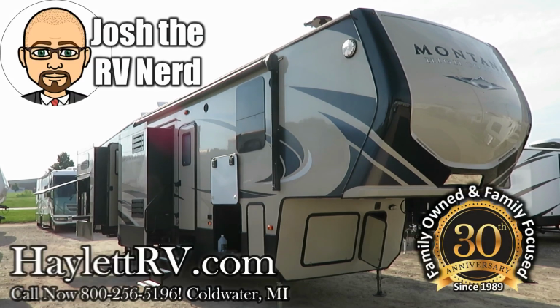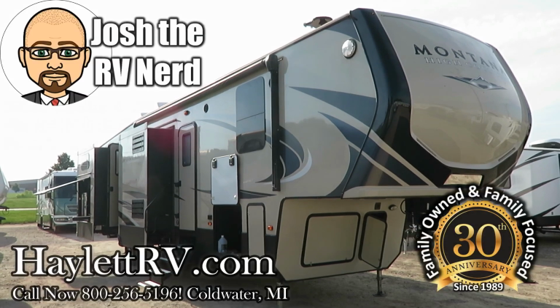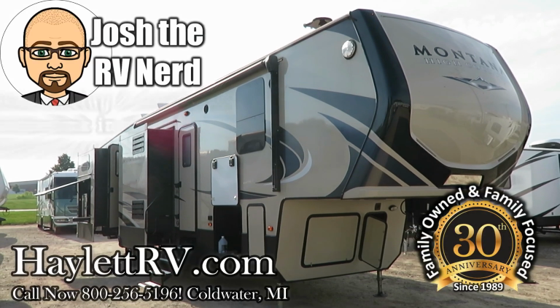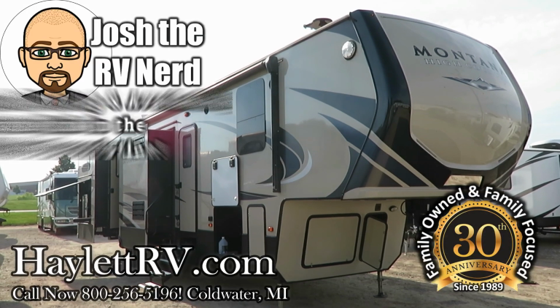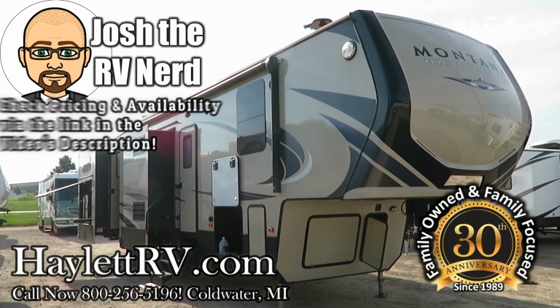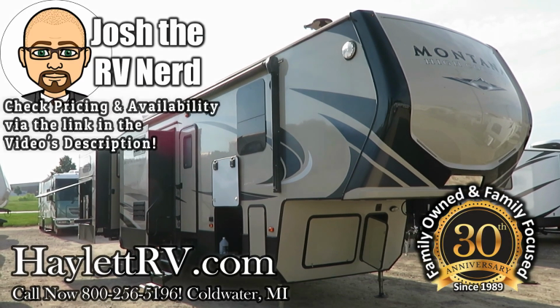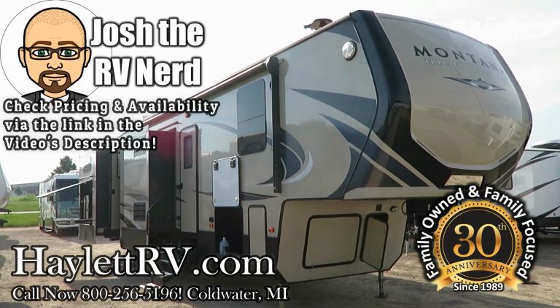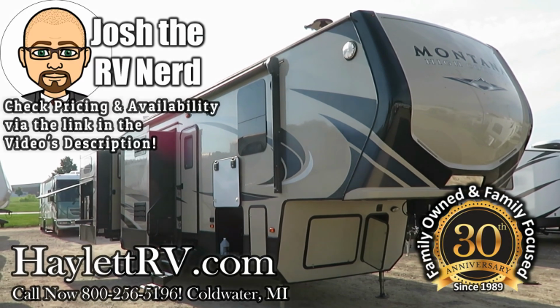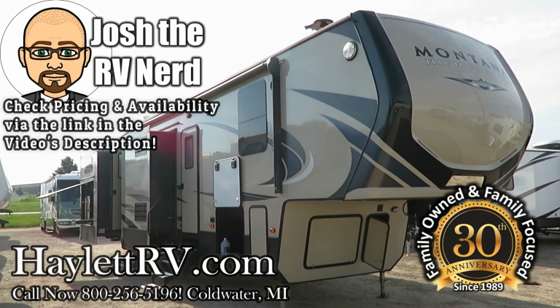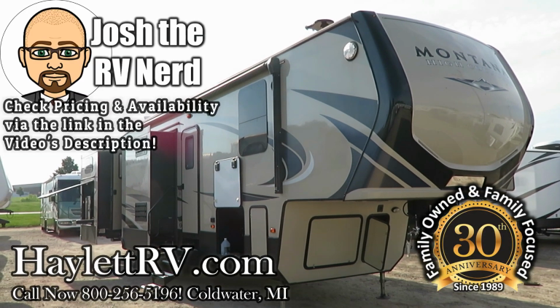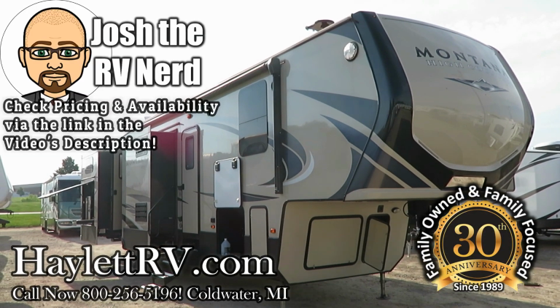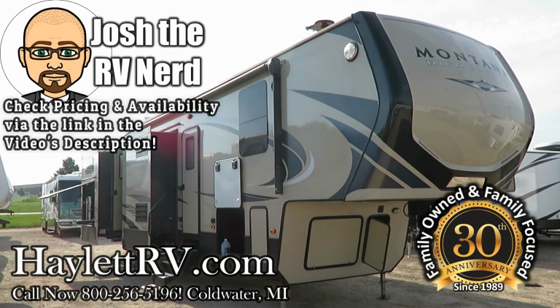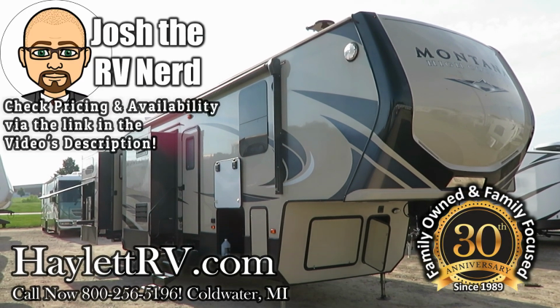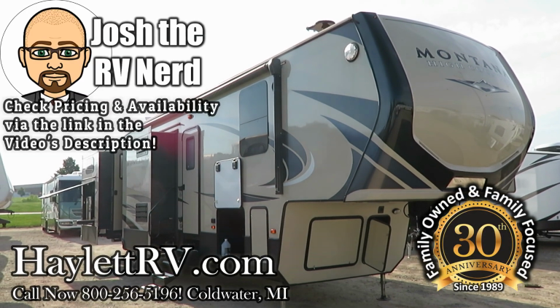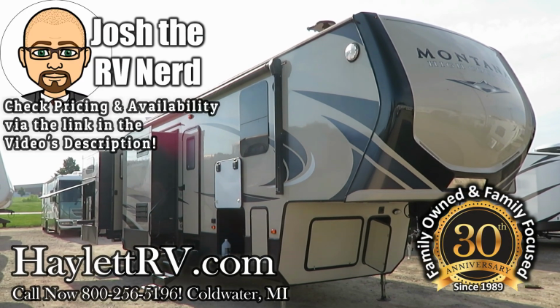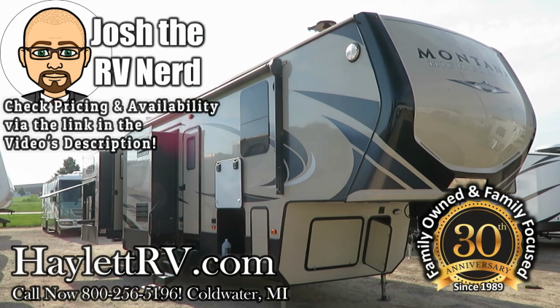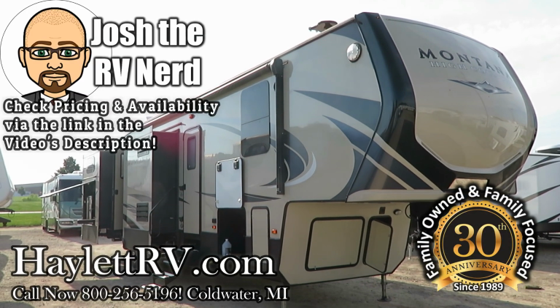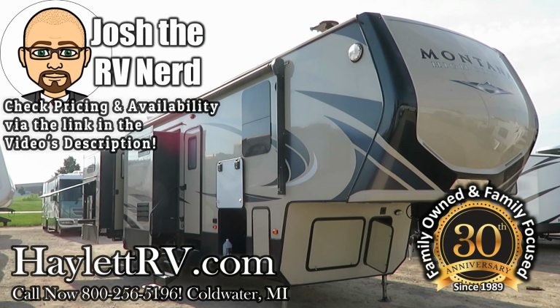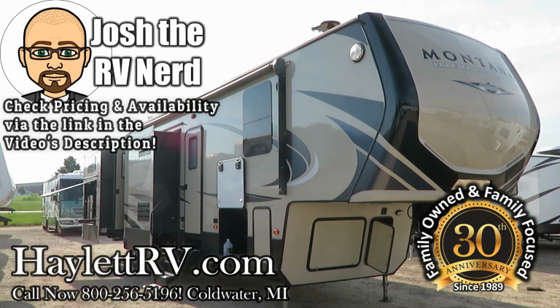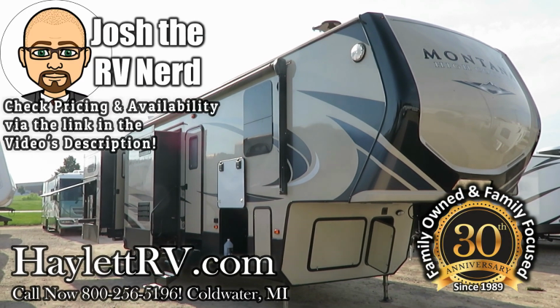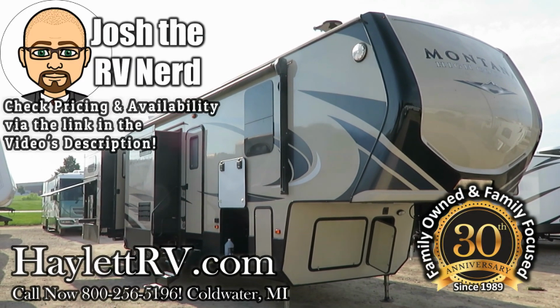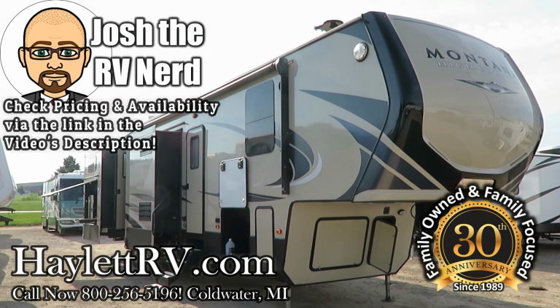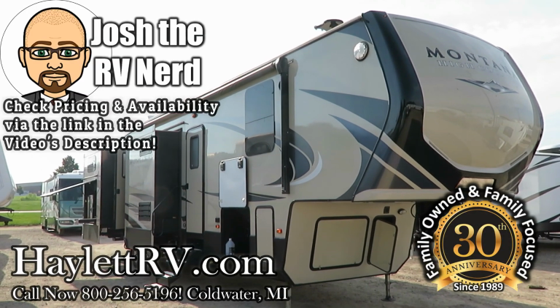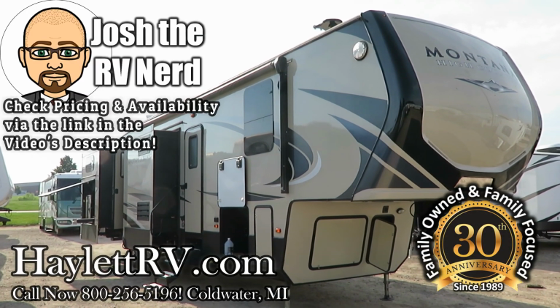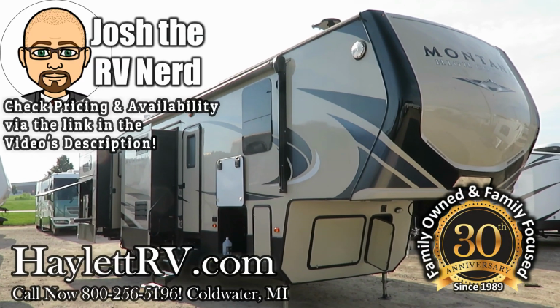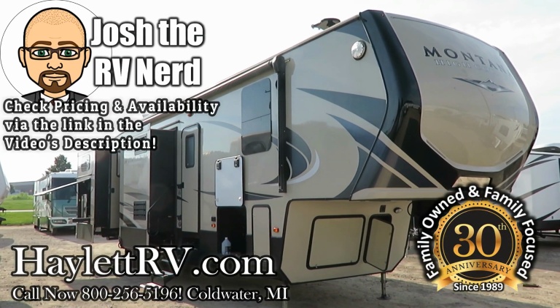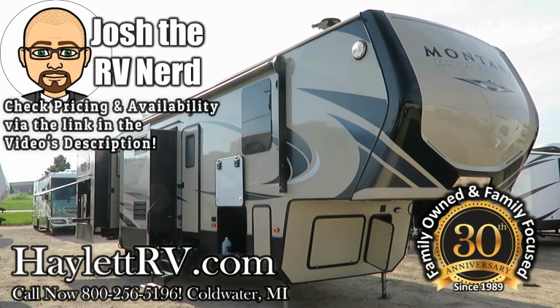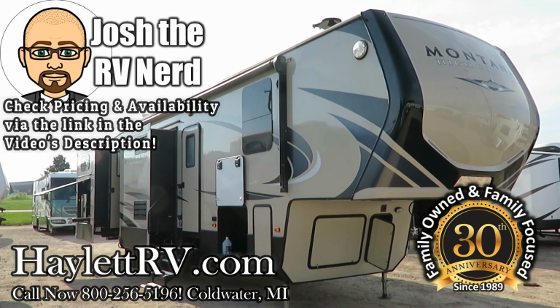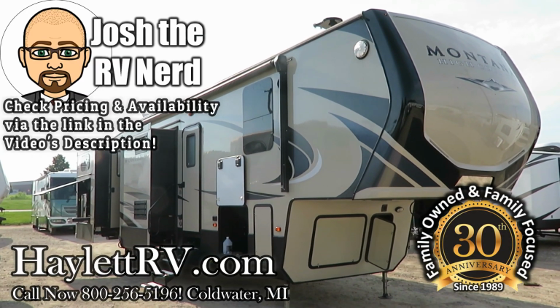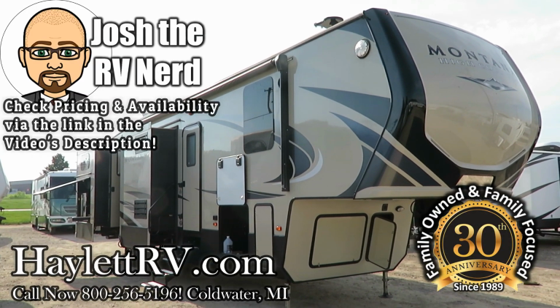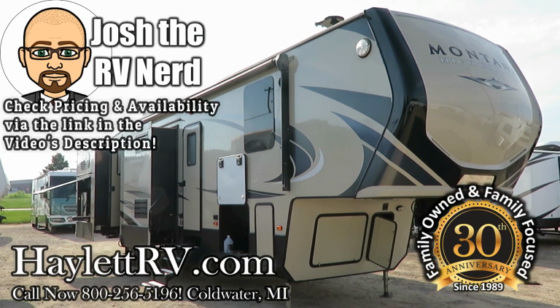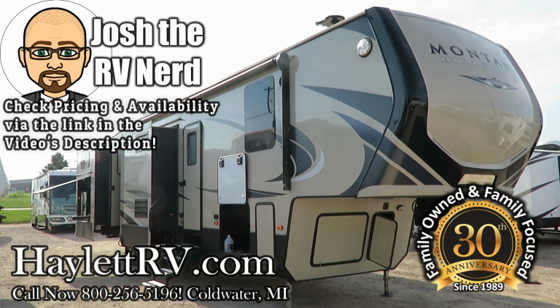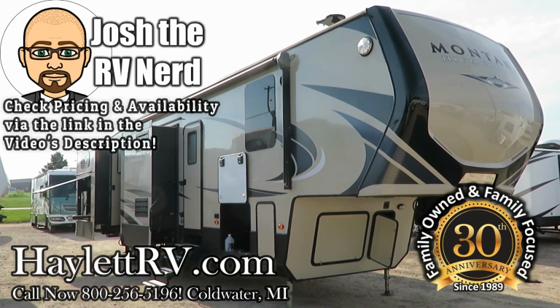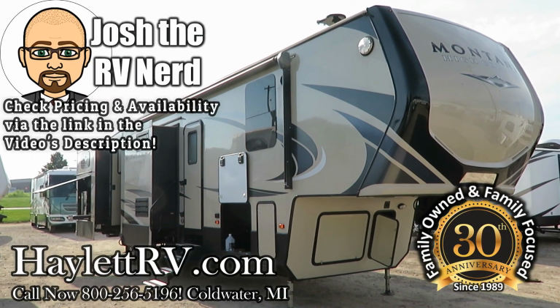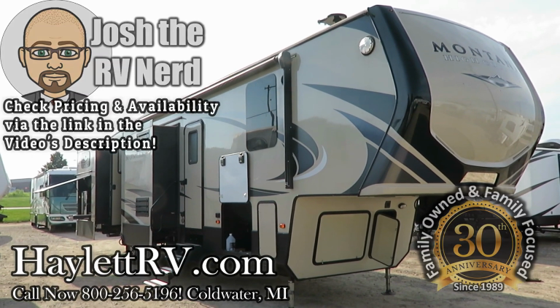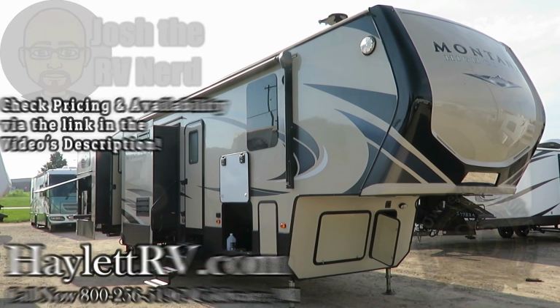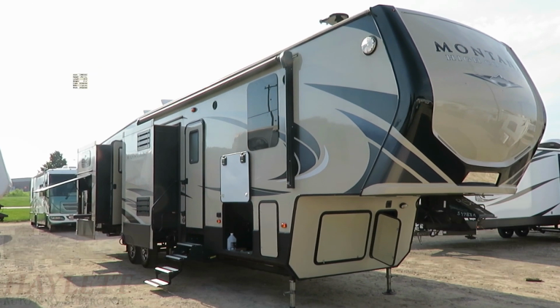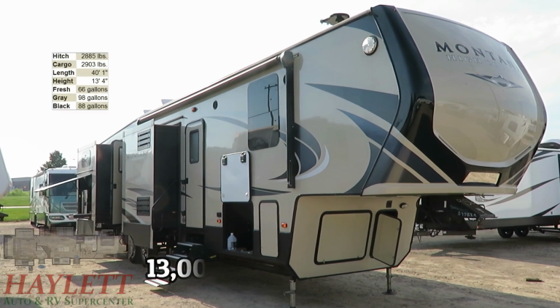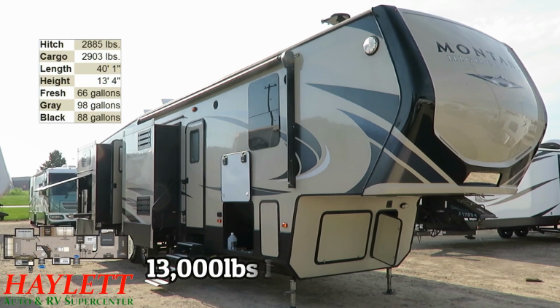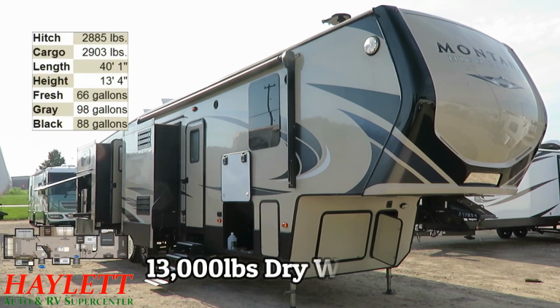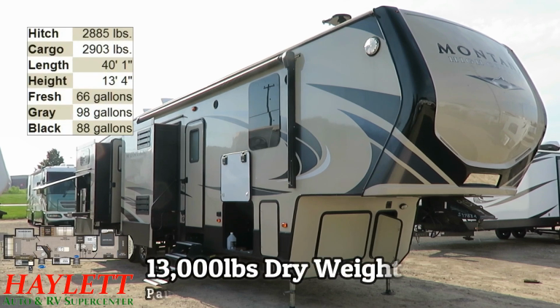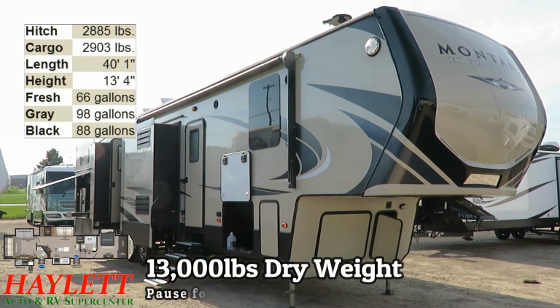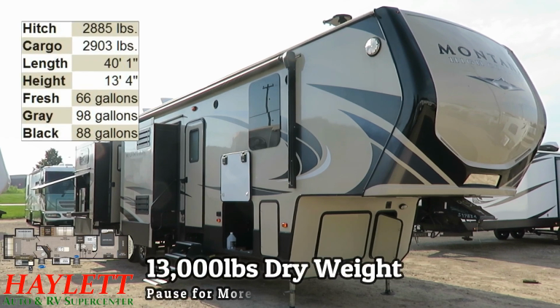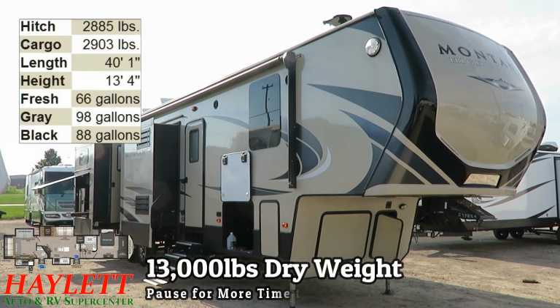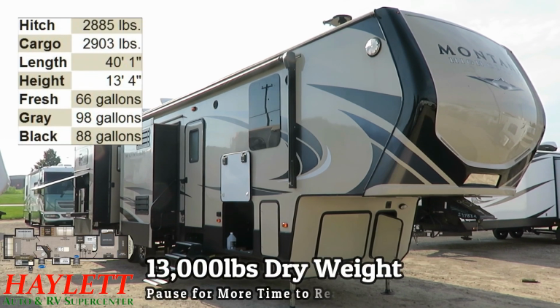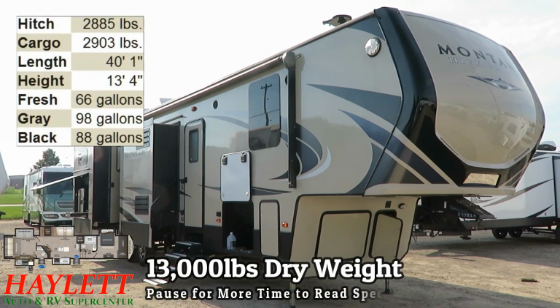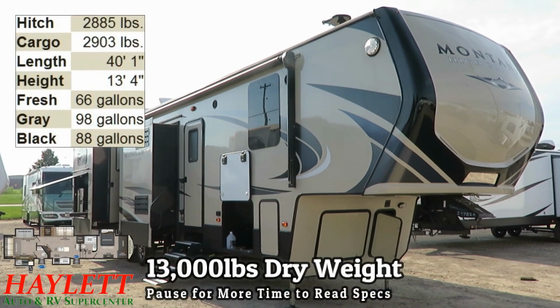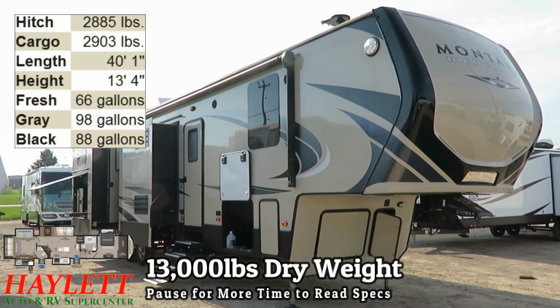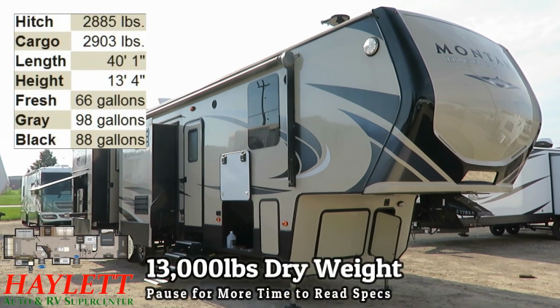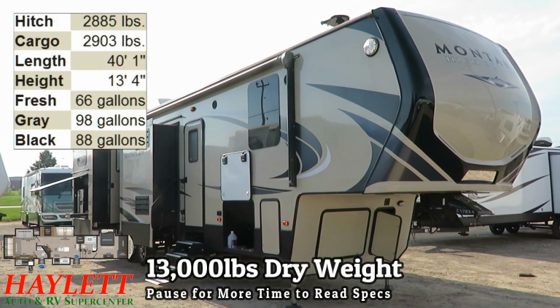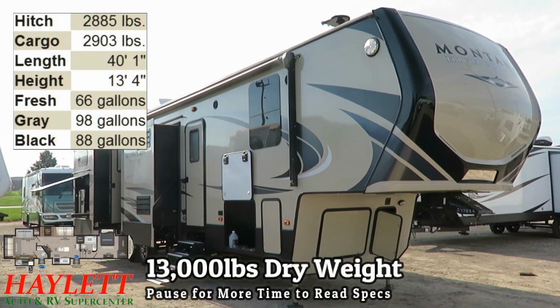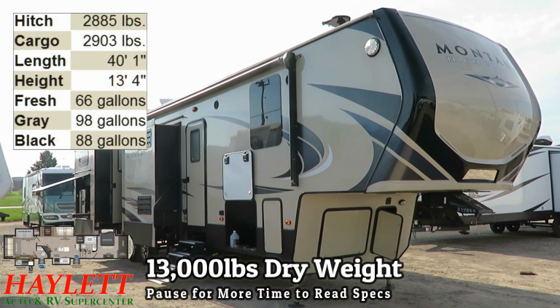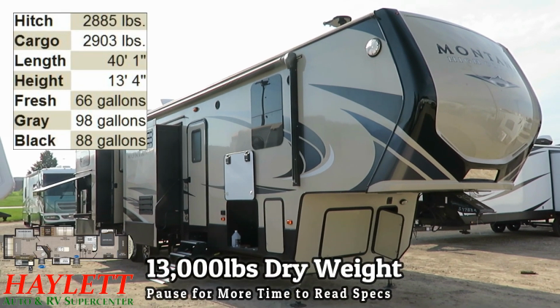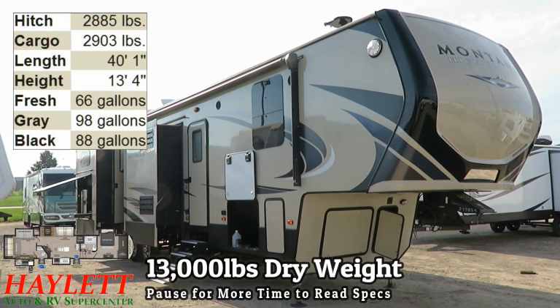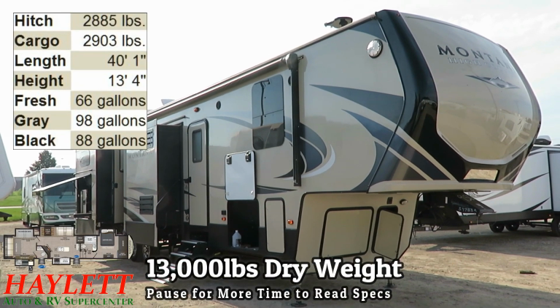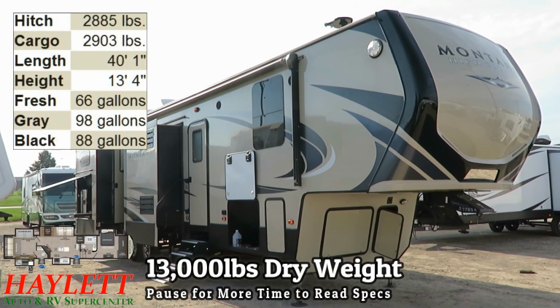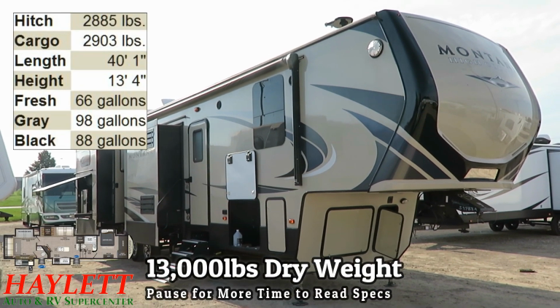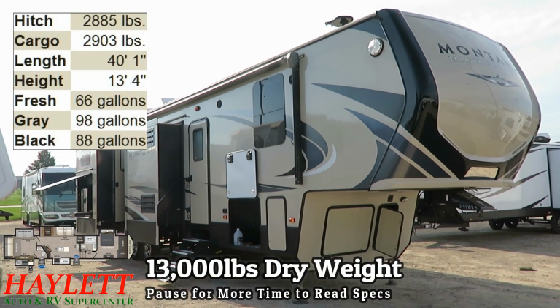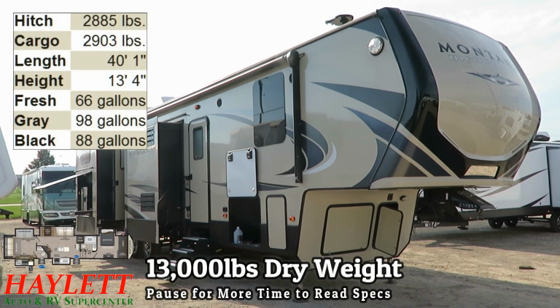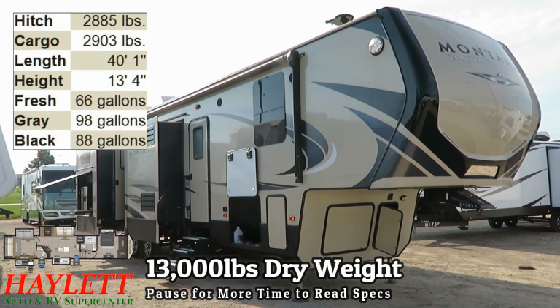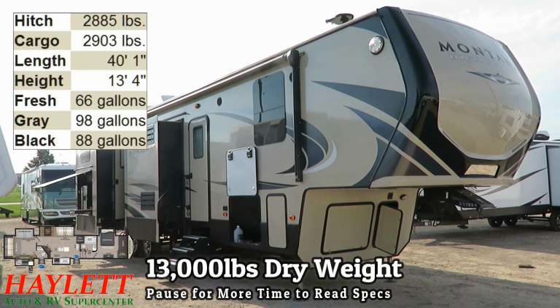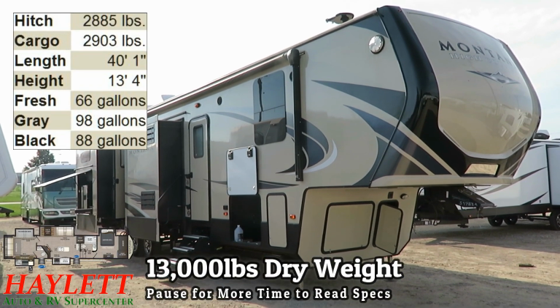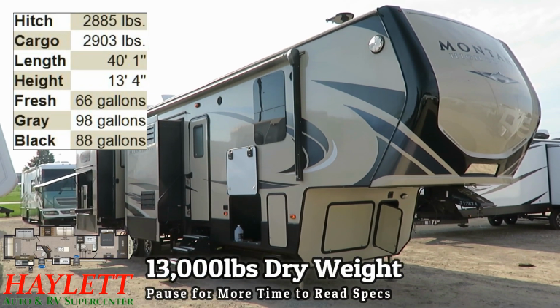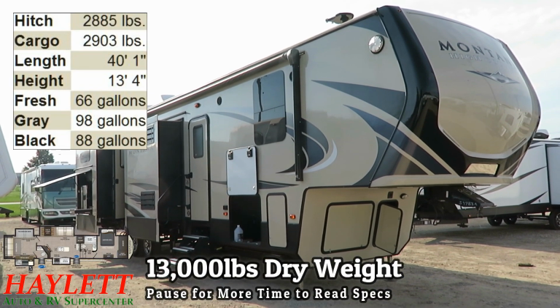13,000 pounds pretty much on the nose. This is a Montana 362 back here at Haylett RV of Coldwater, Michigan.